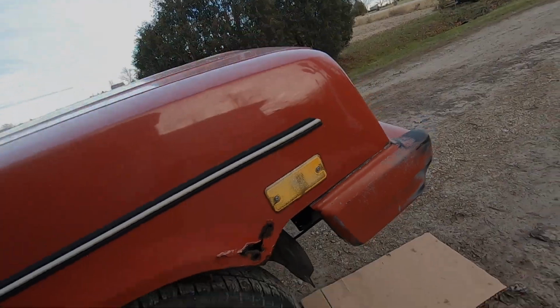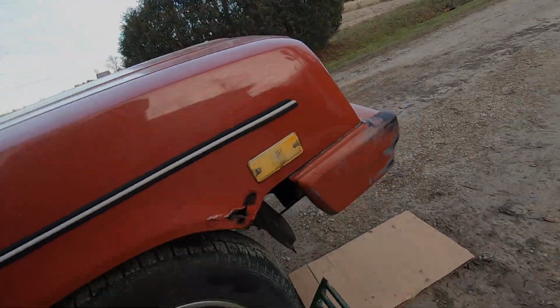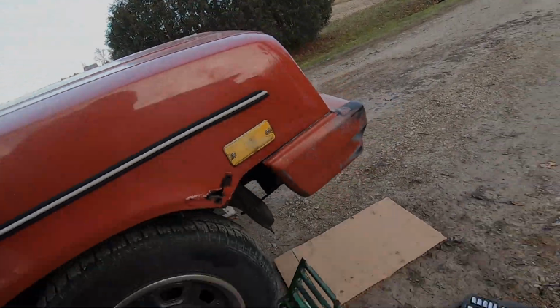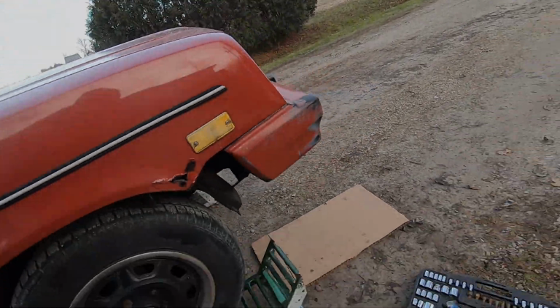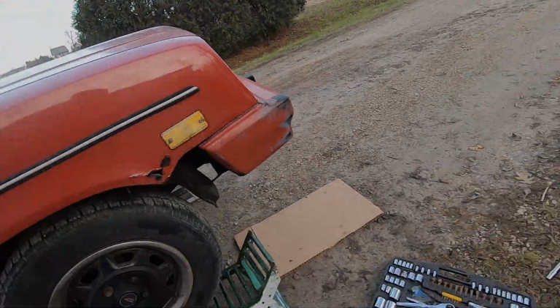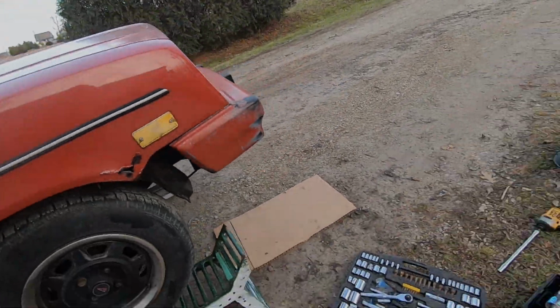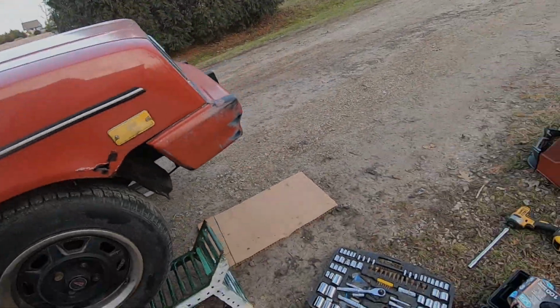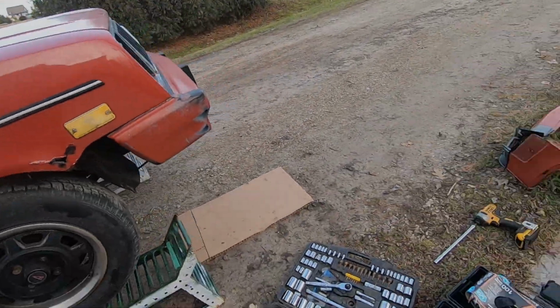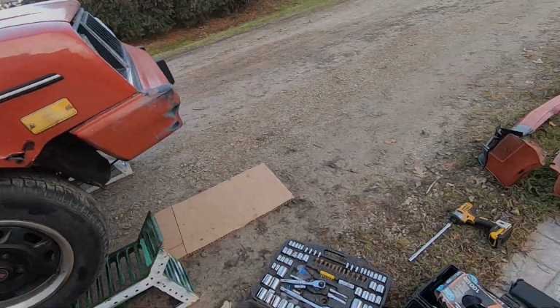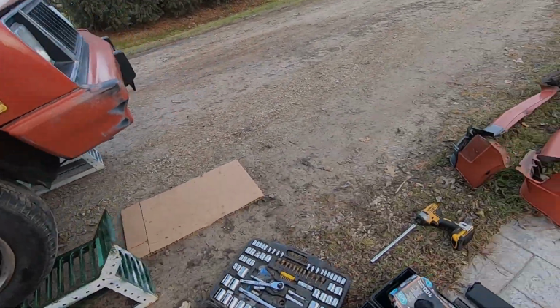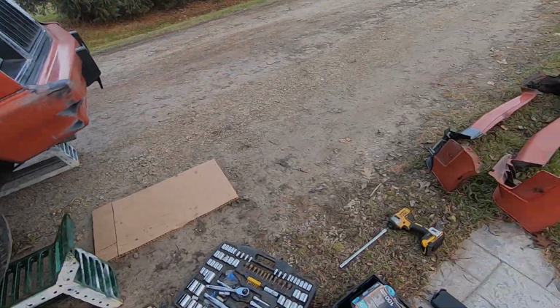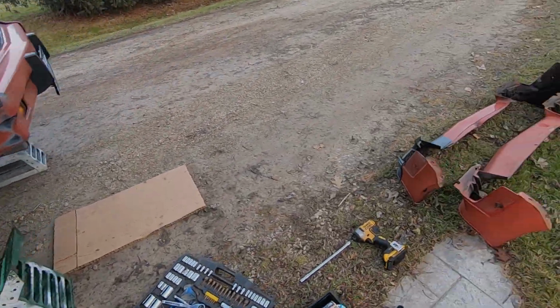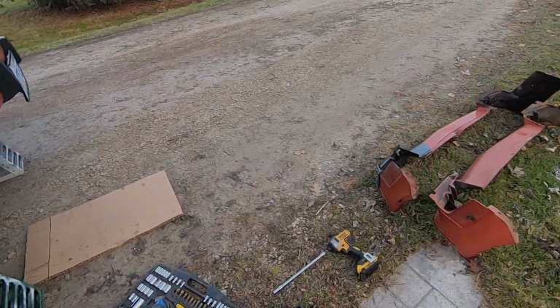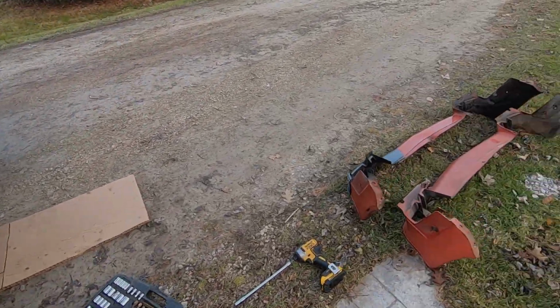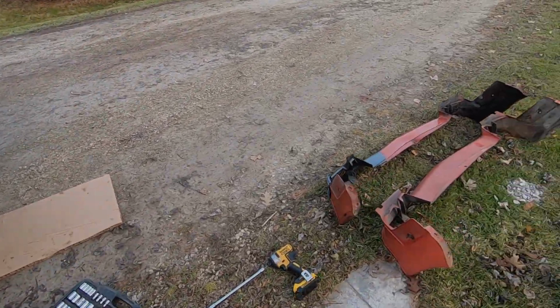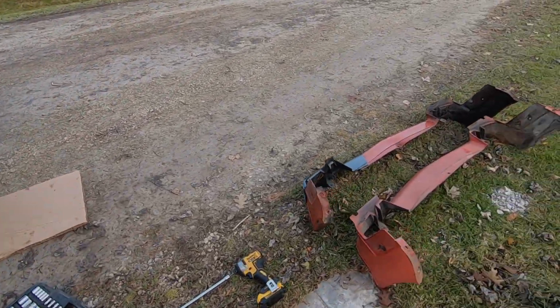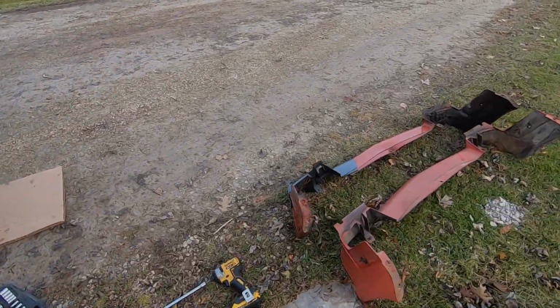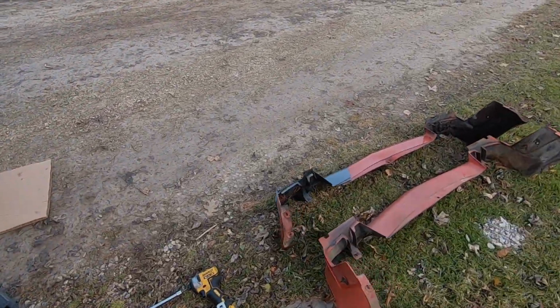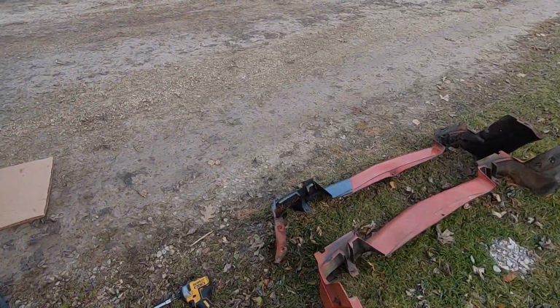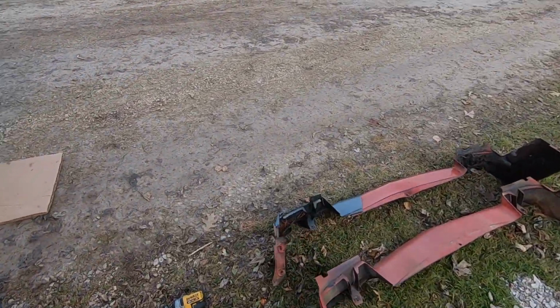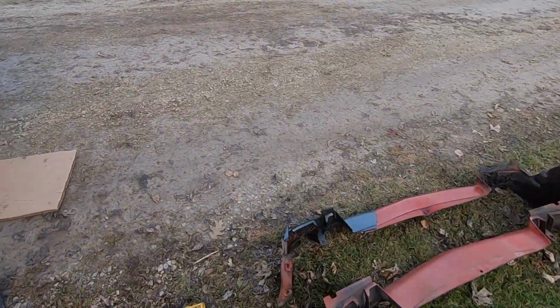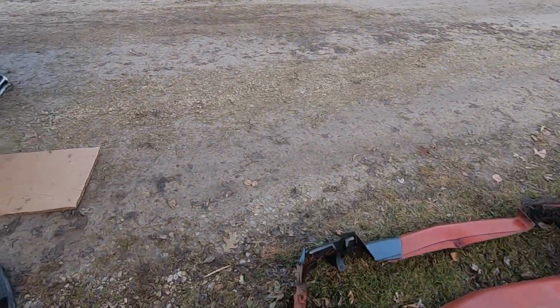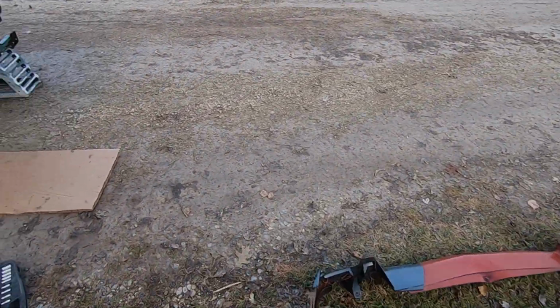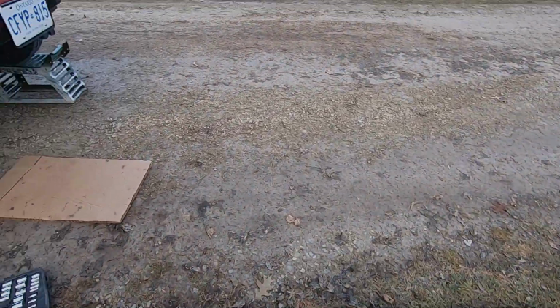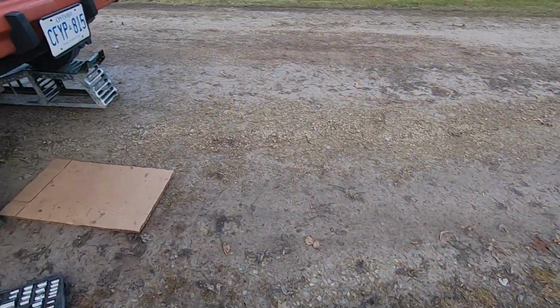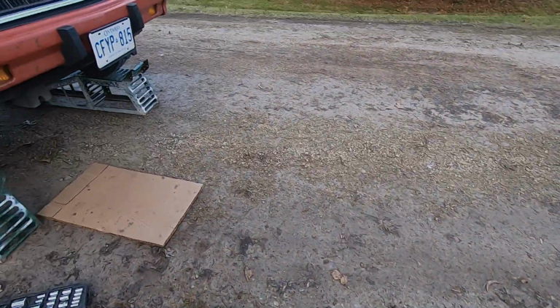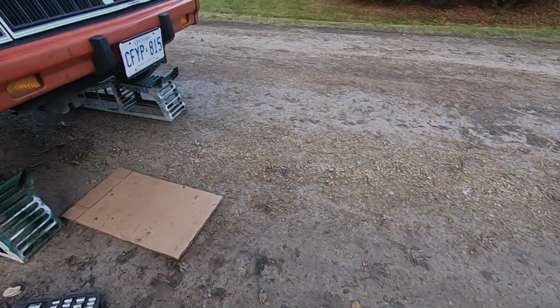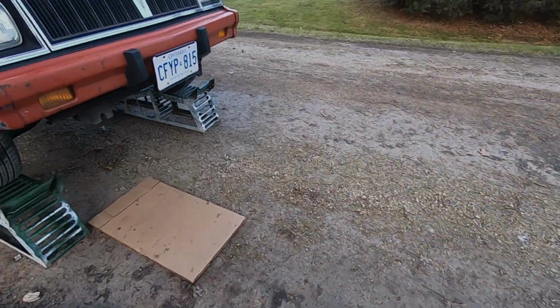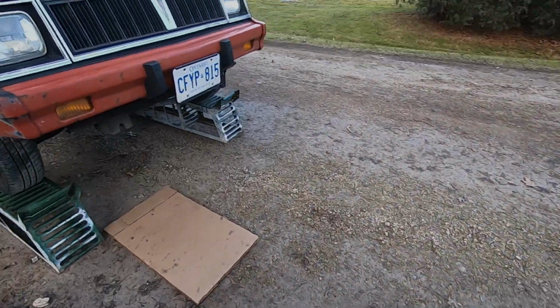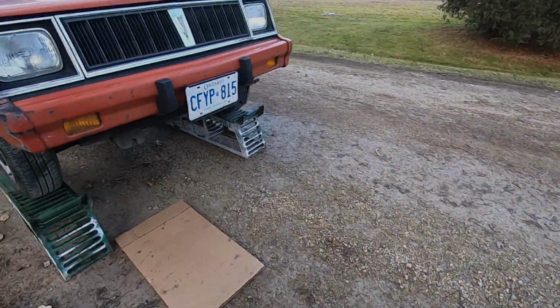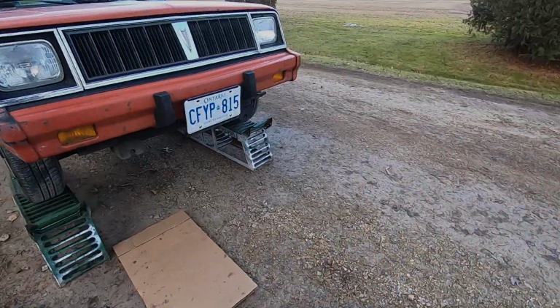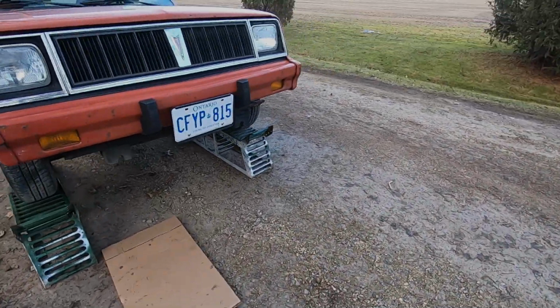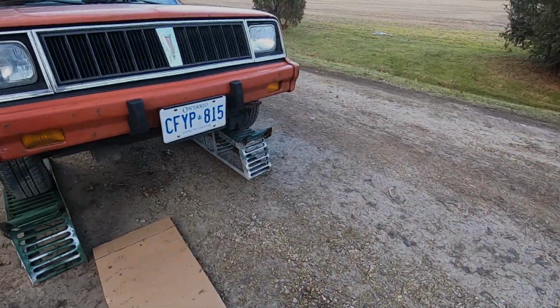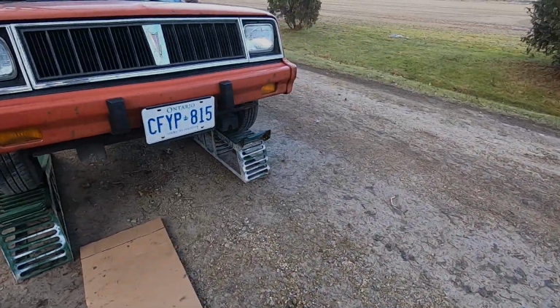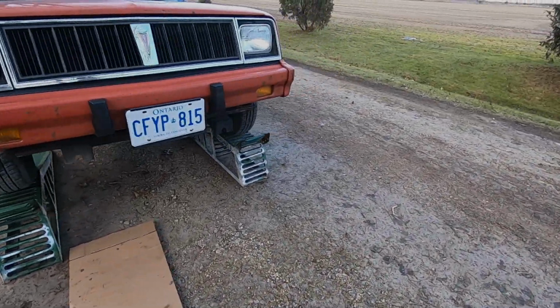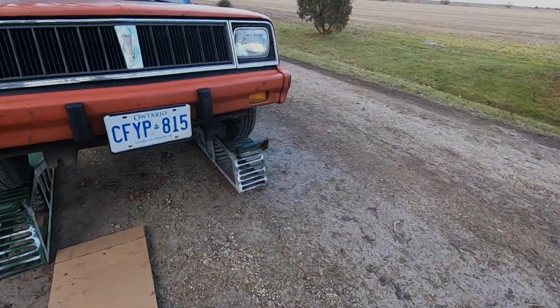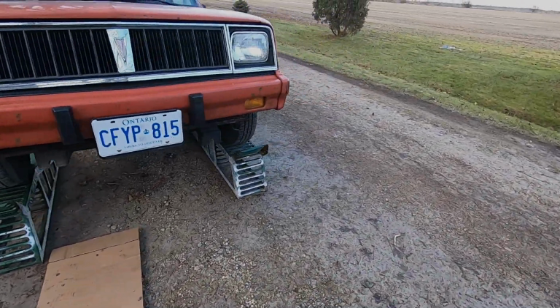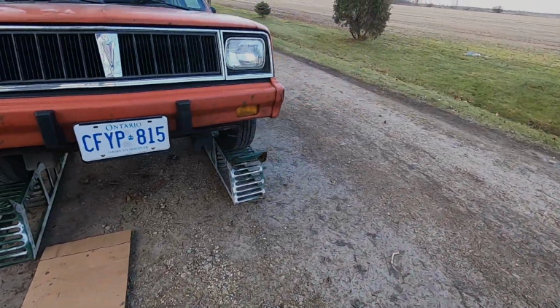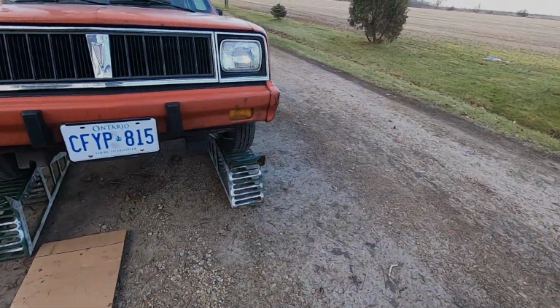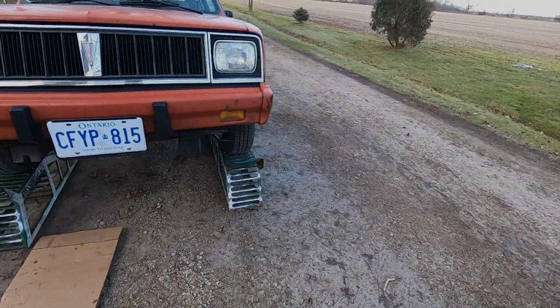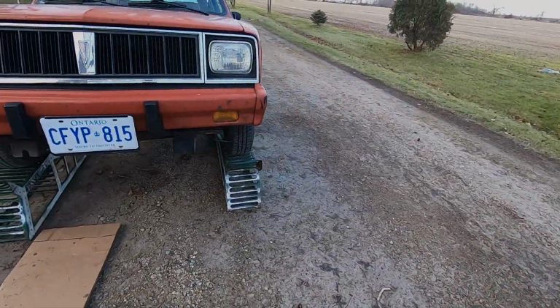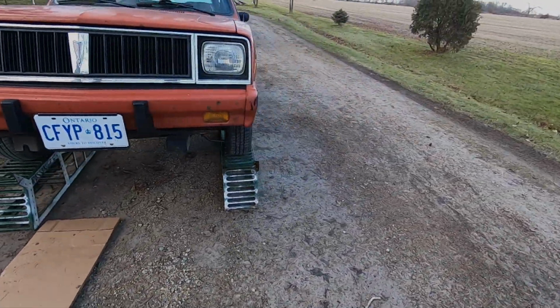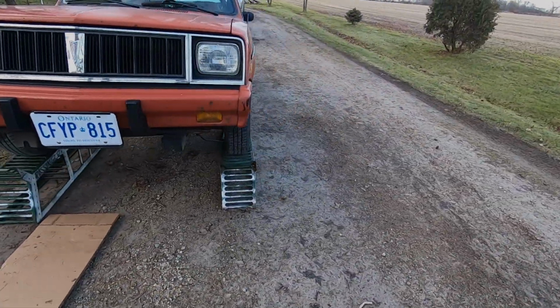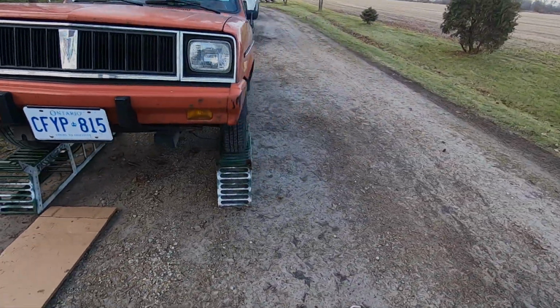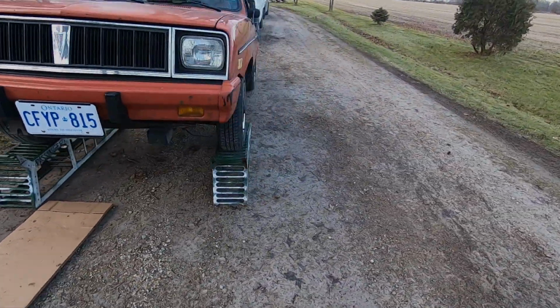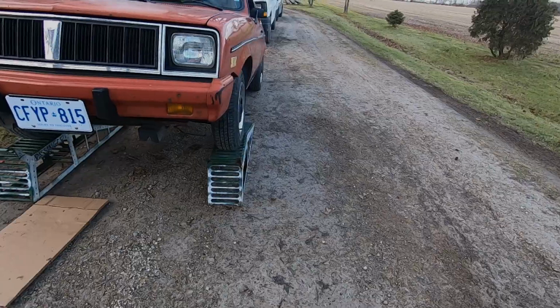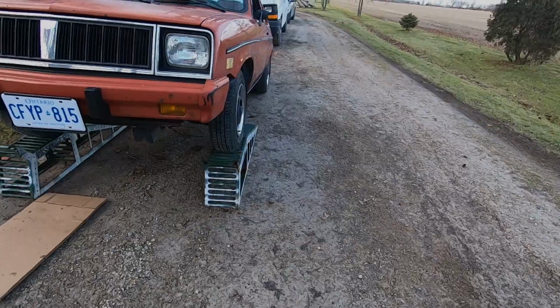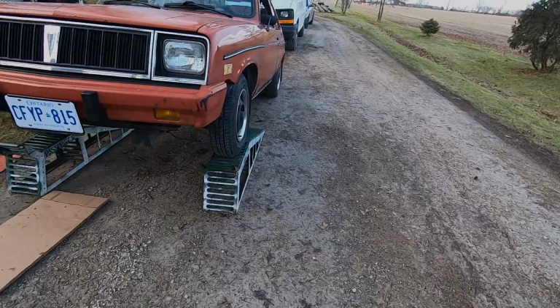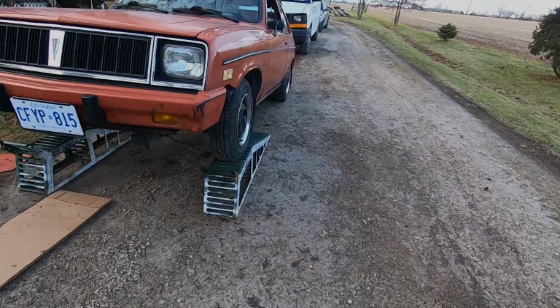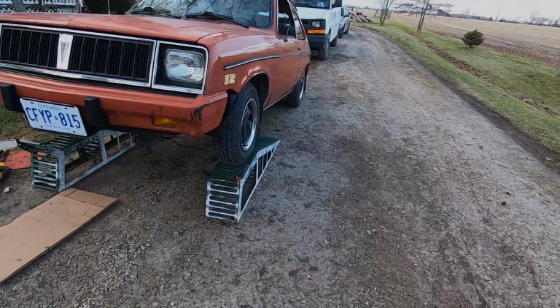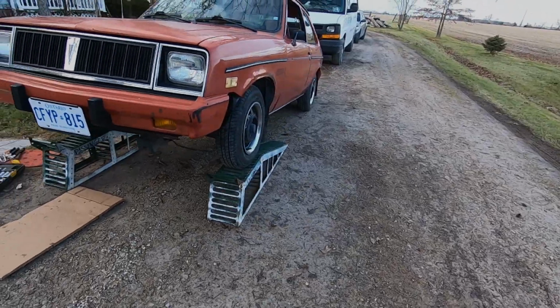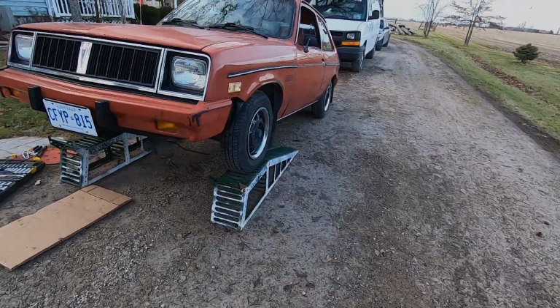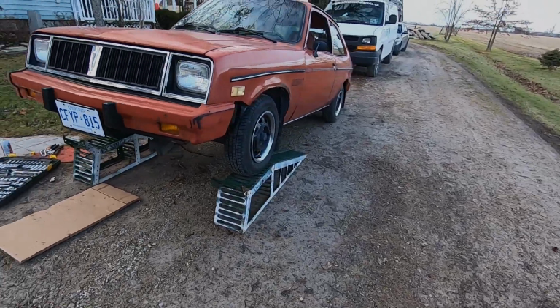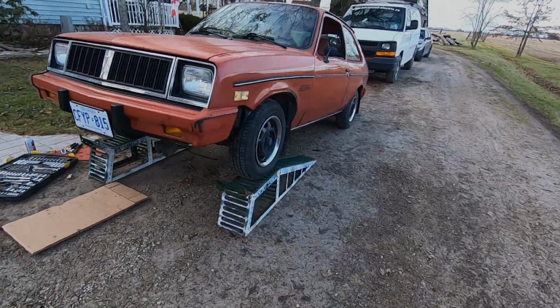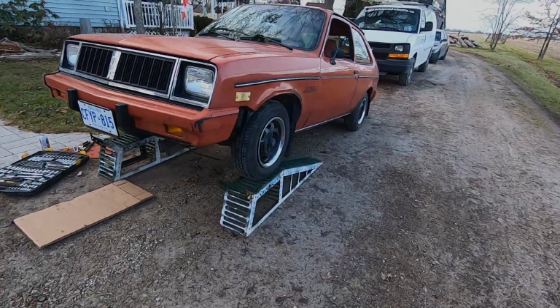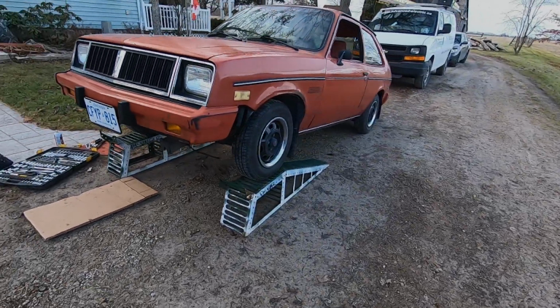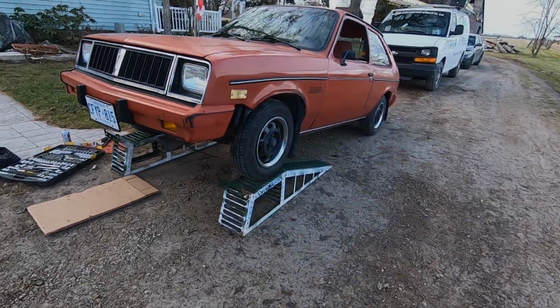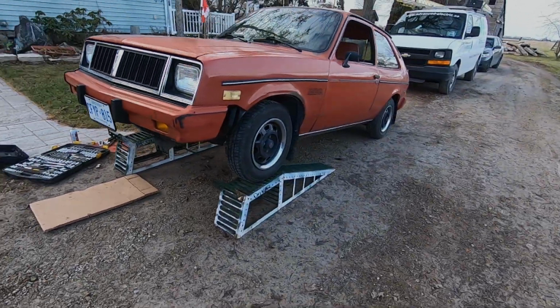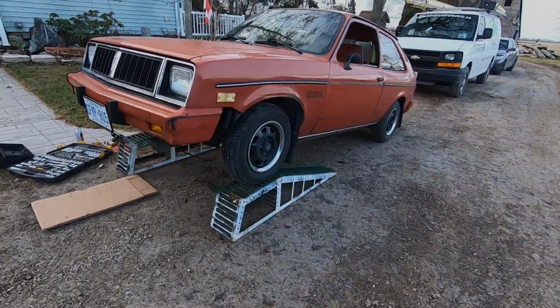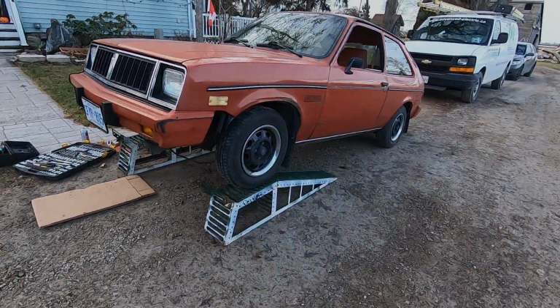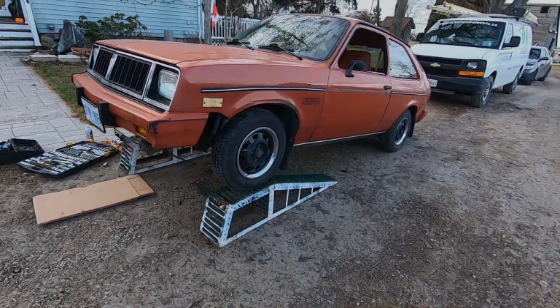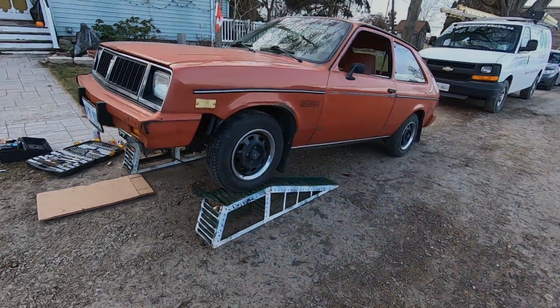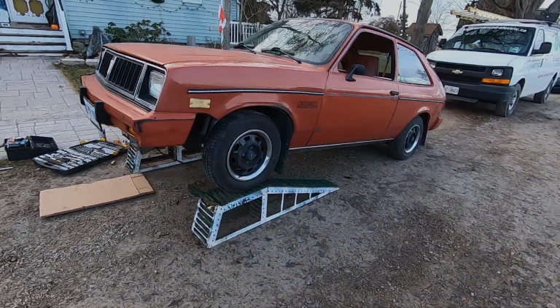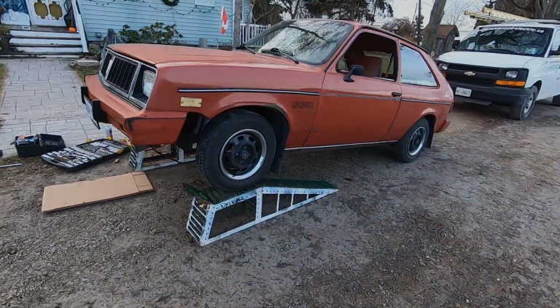Let's see if I can get this mounted back up and put it back together.